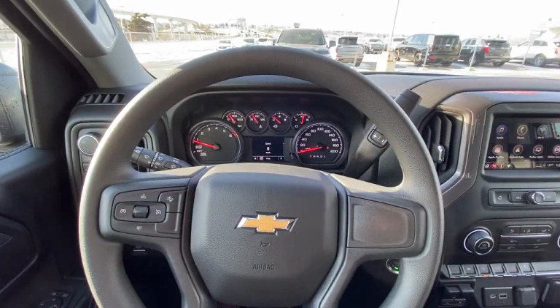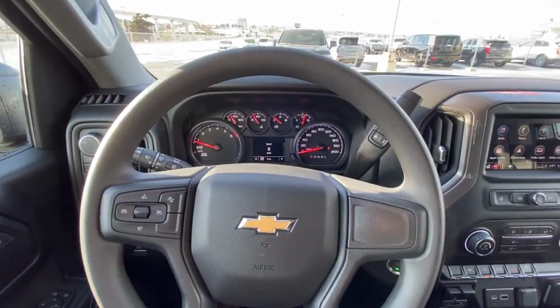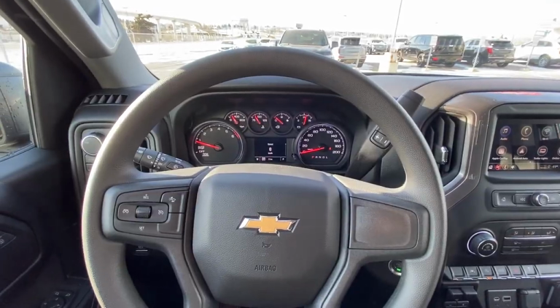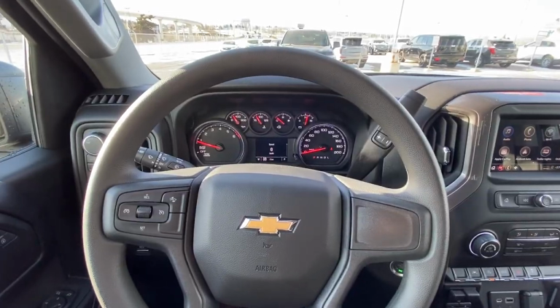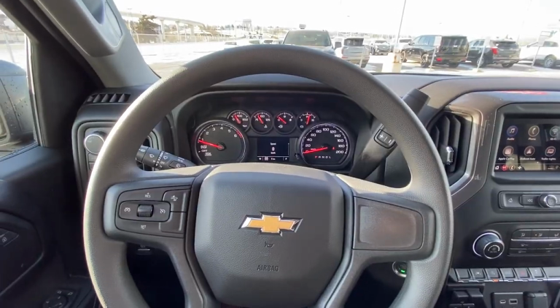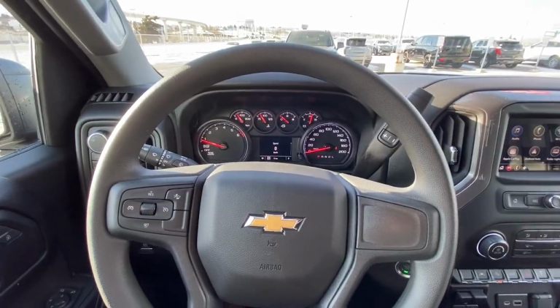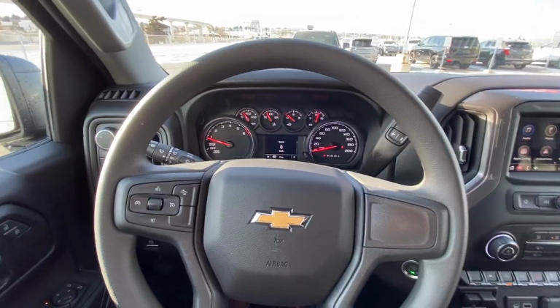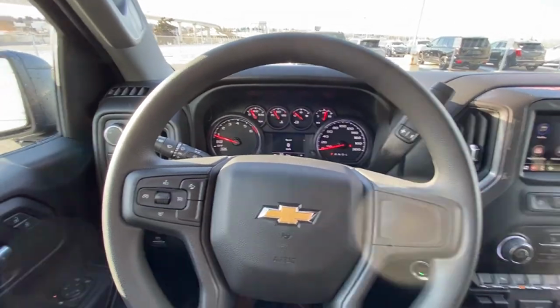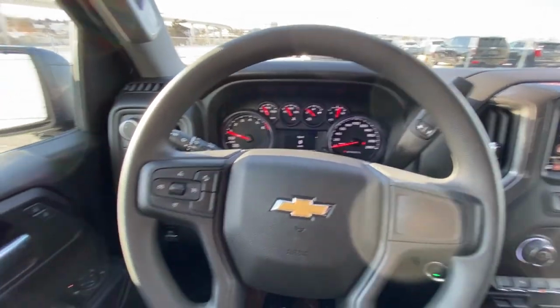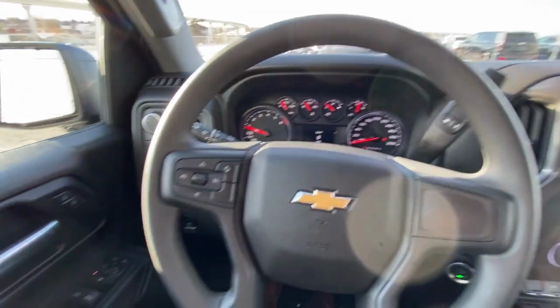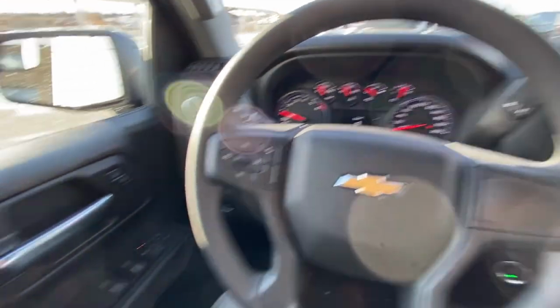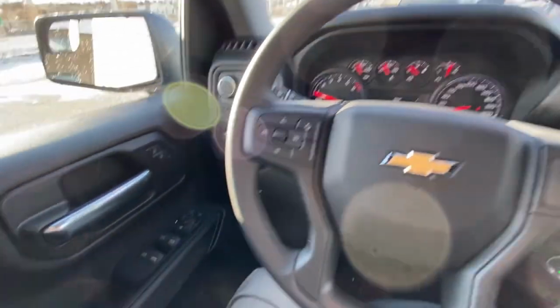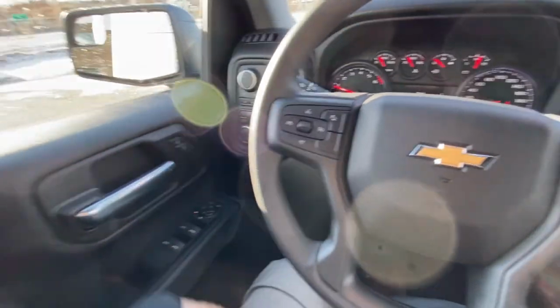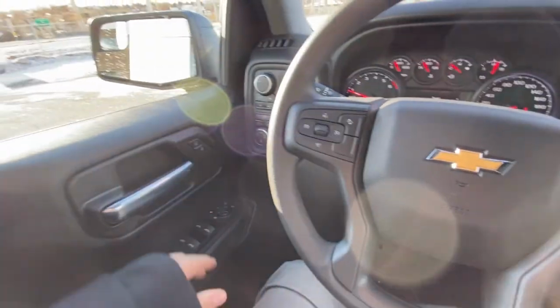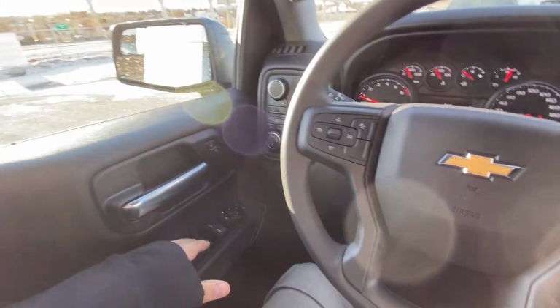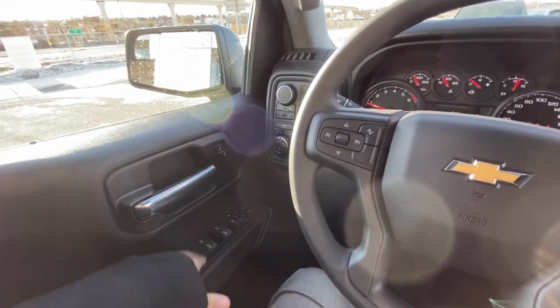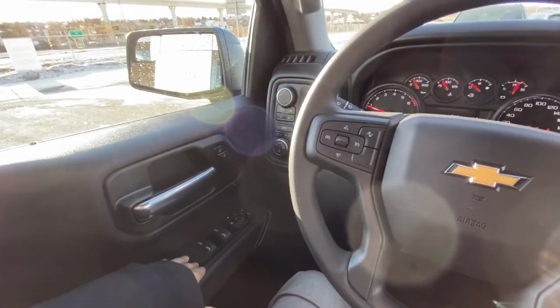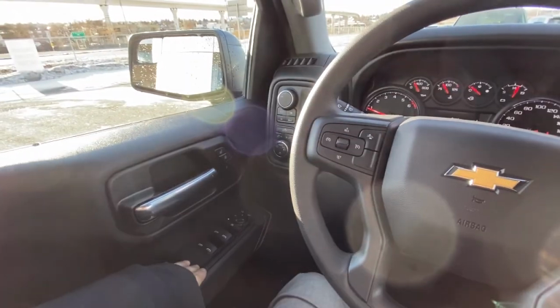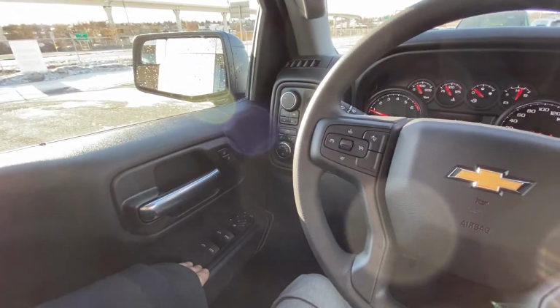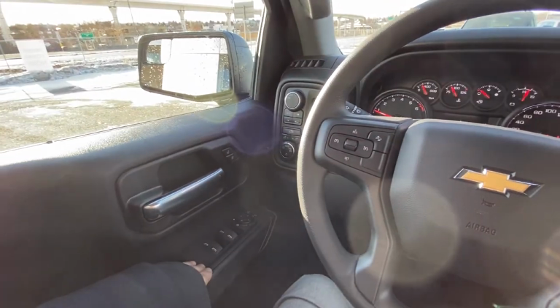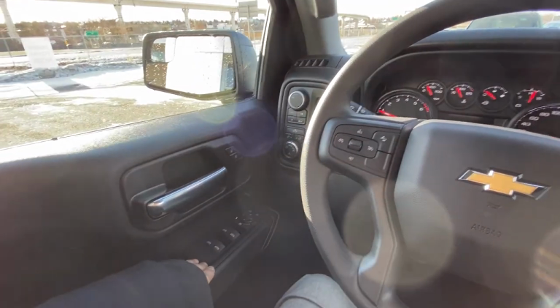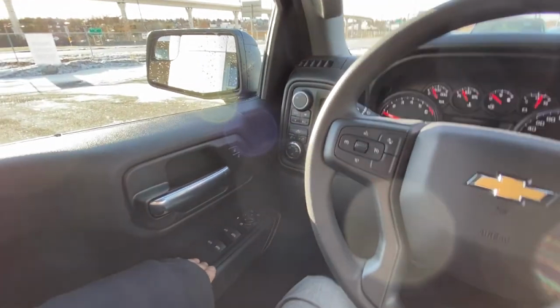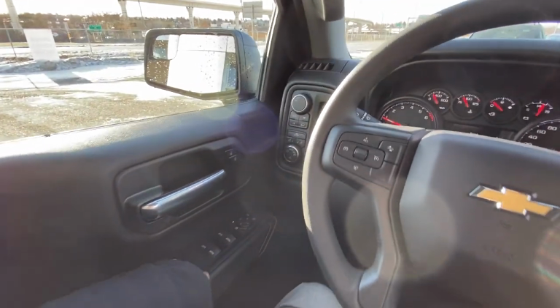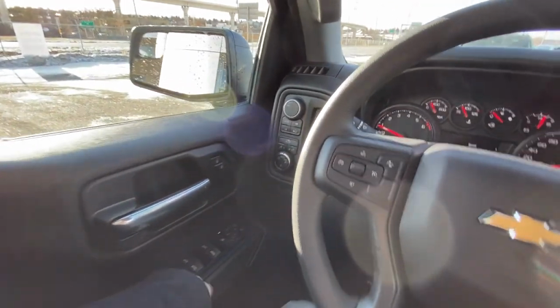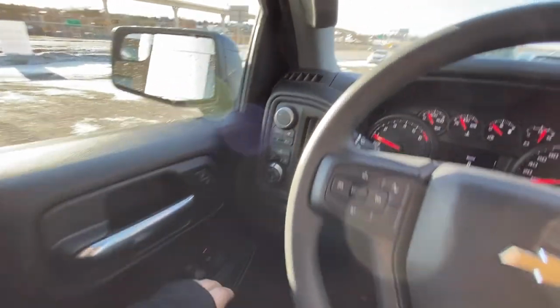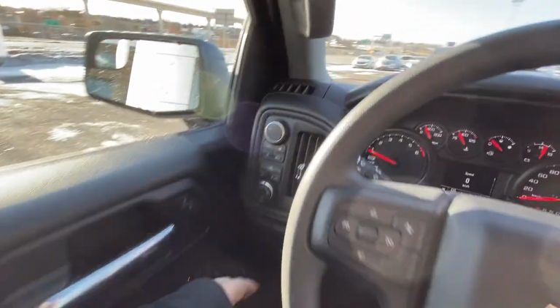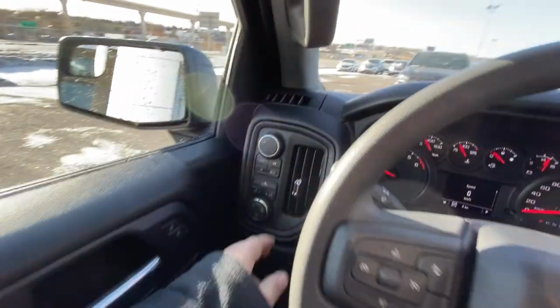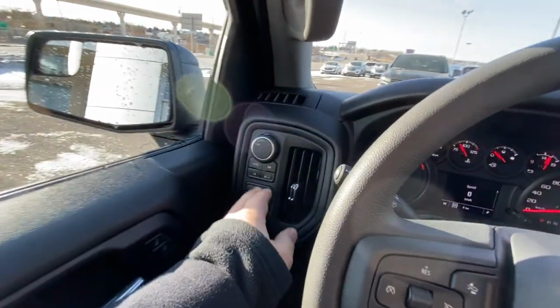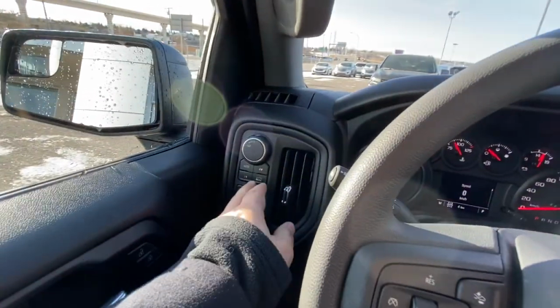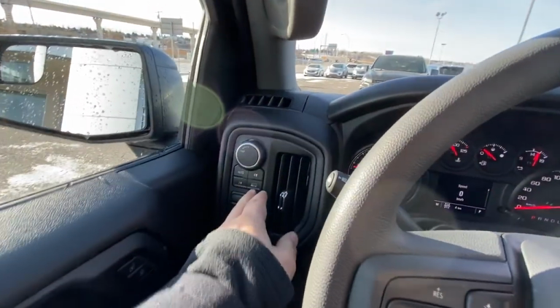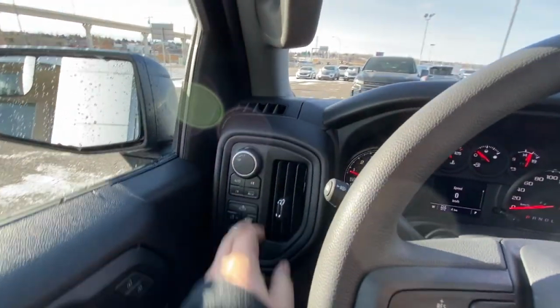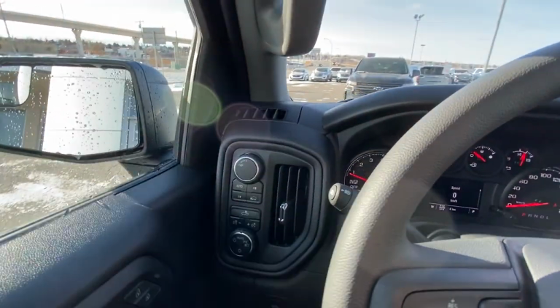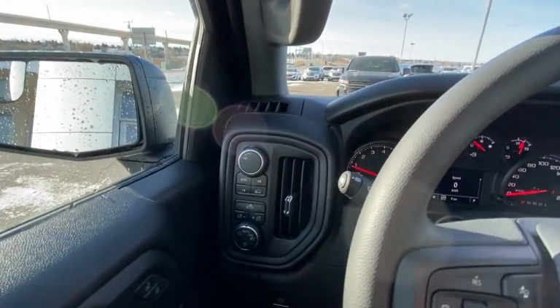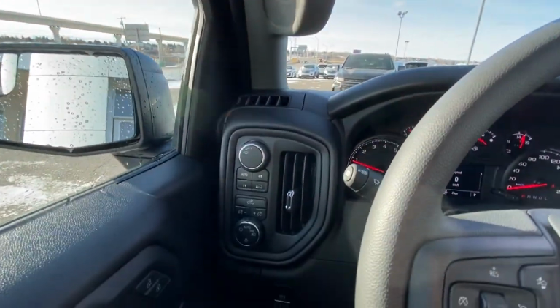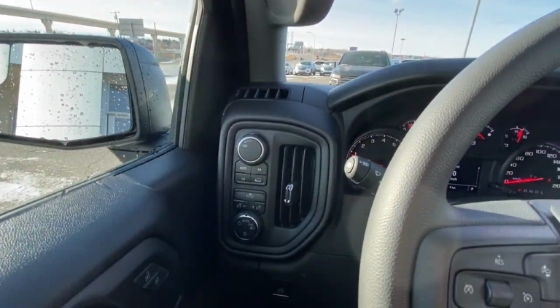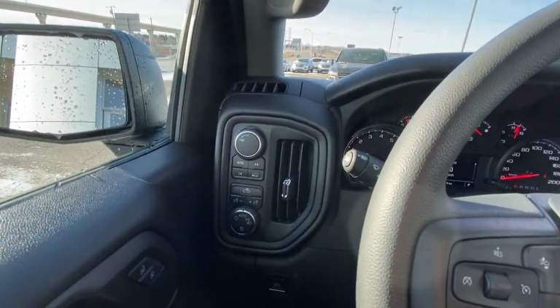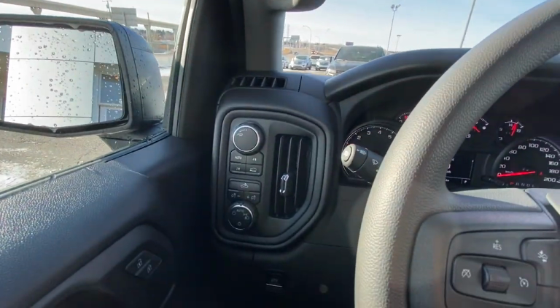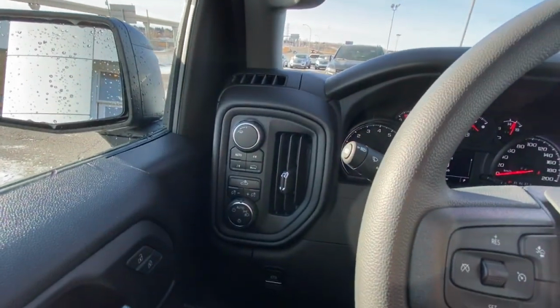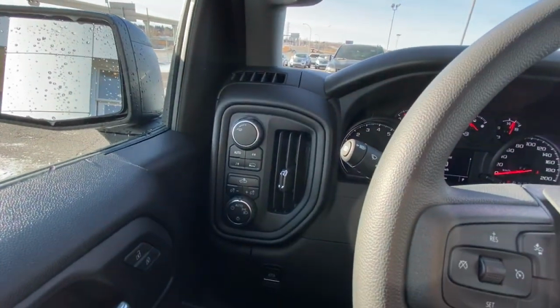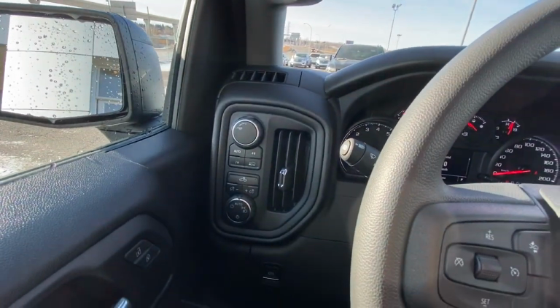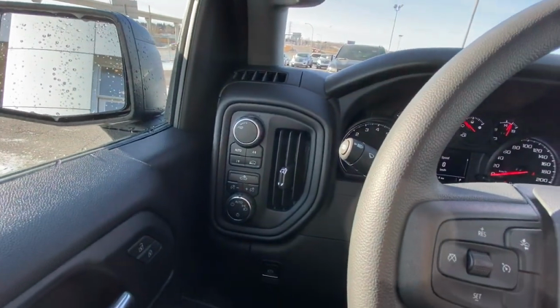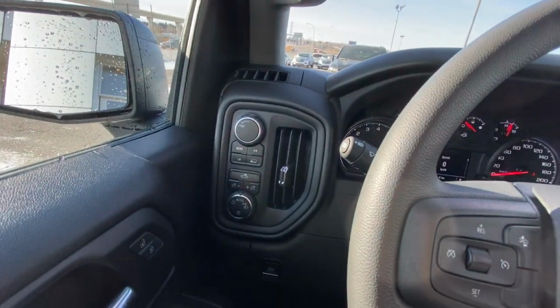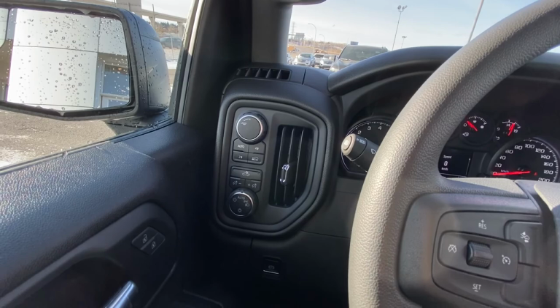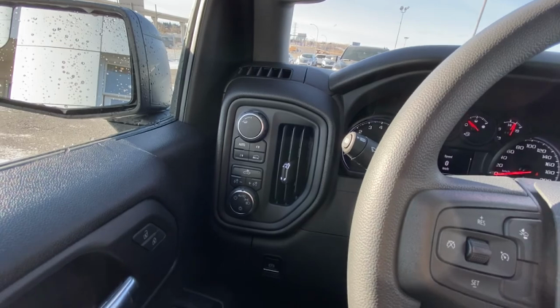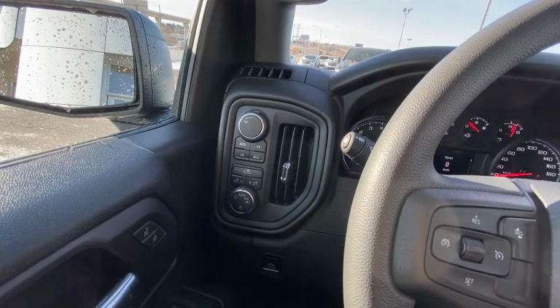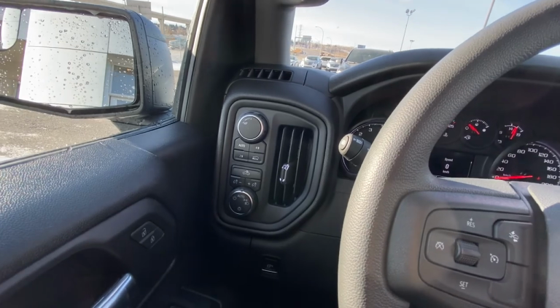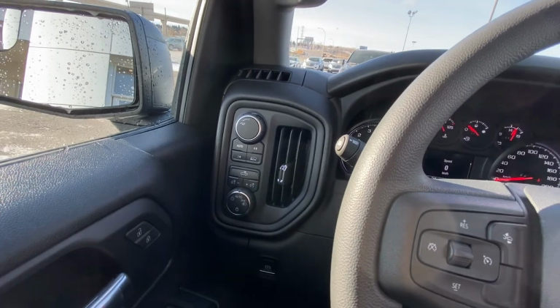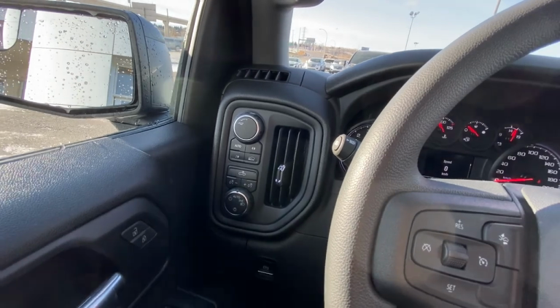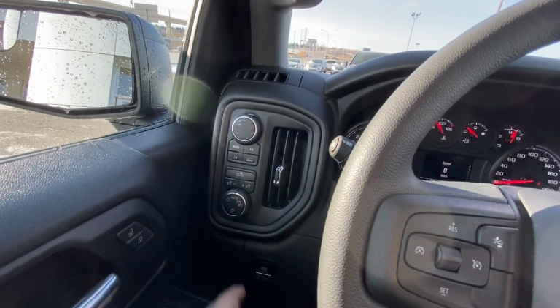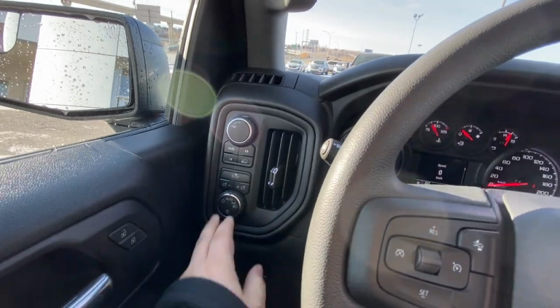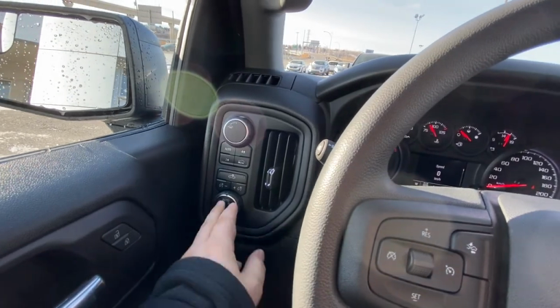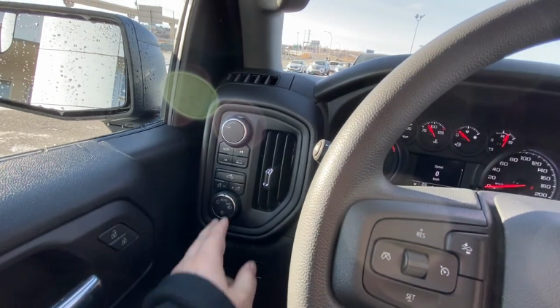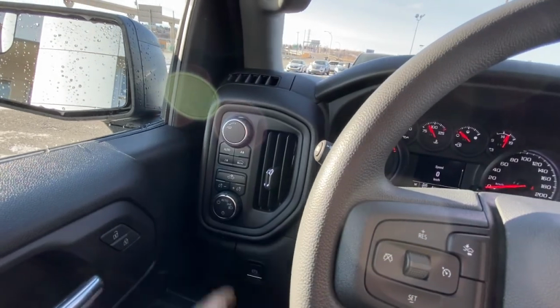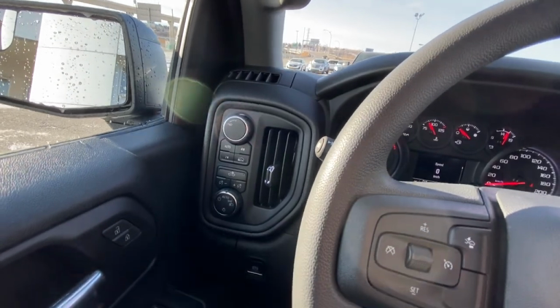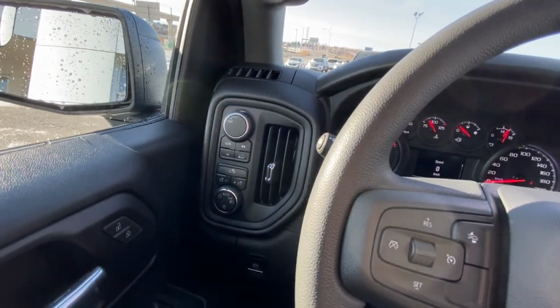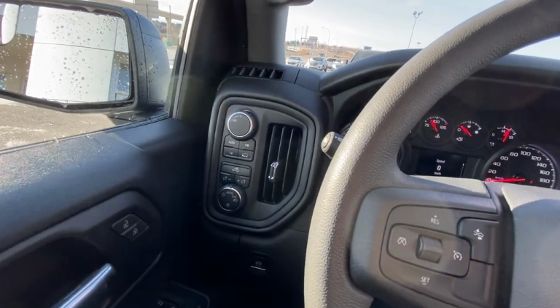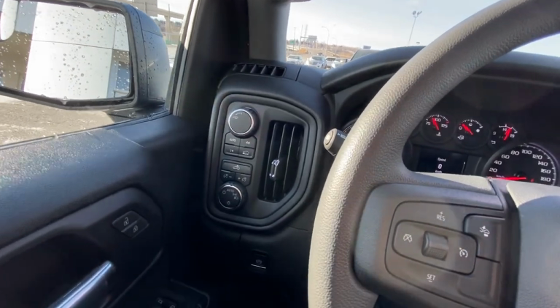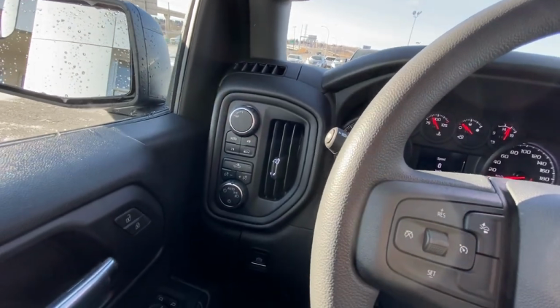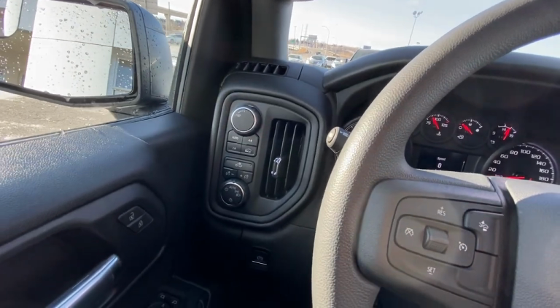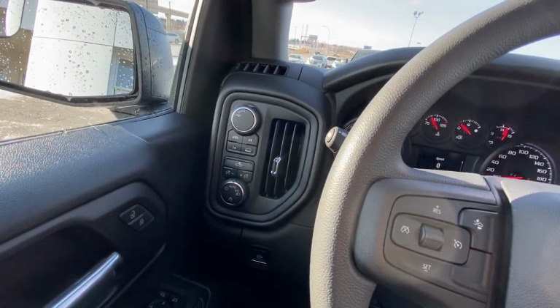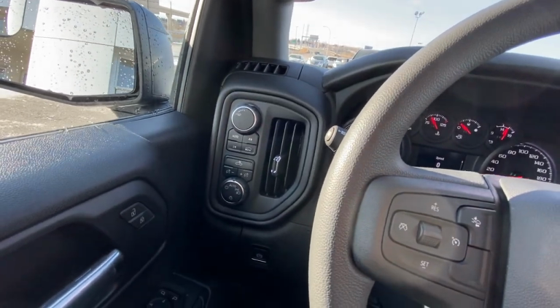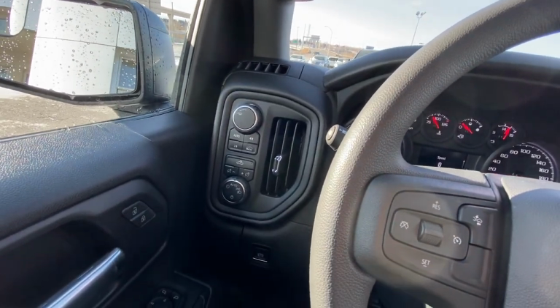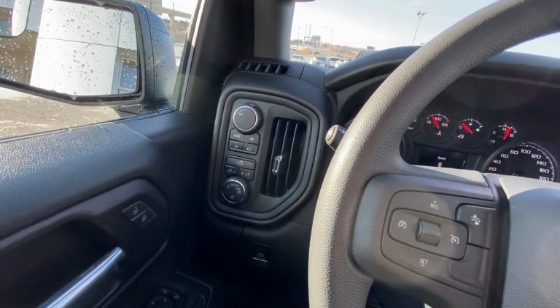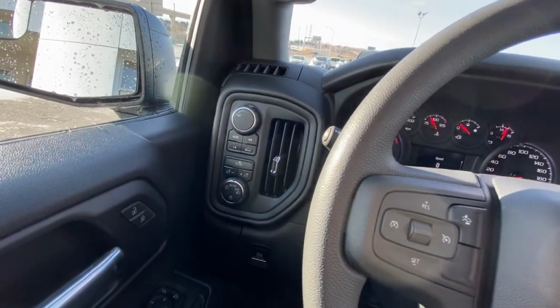Taking a quick look at the interior here, you have power windows, locks, and mirrors. You also have the push-button 4x4 system as well as automatic headlights.